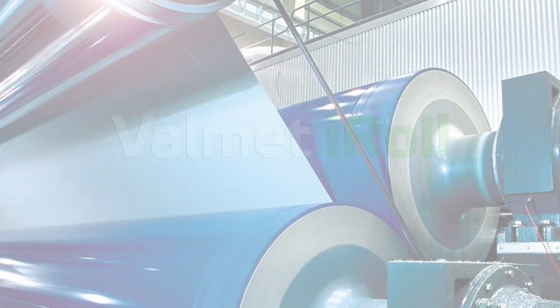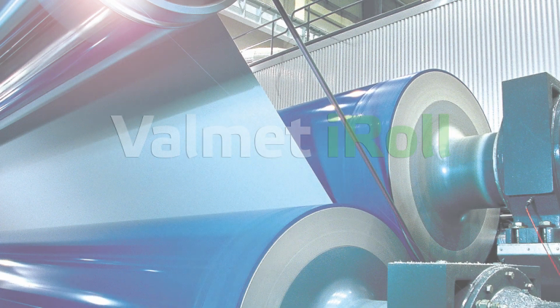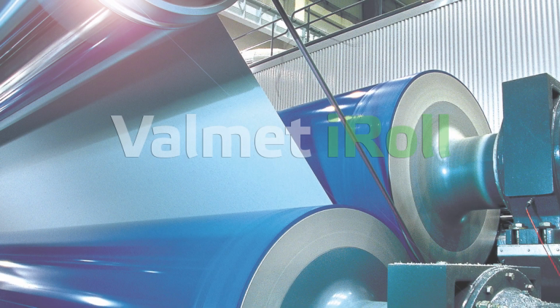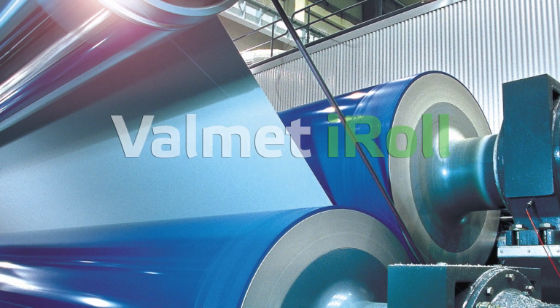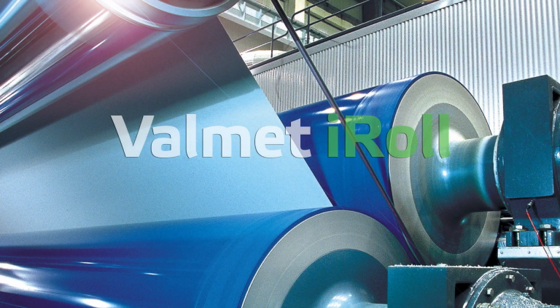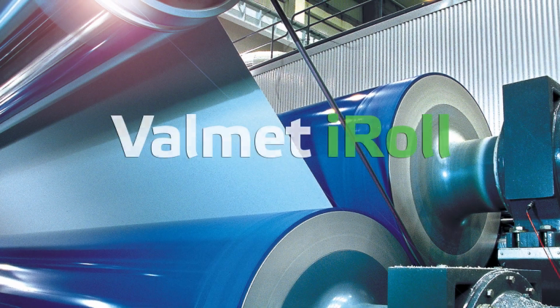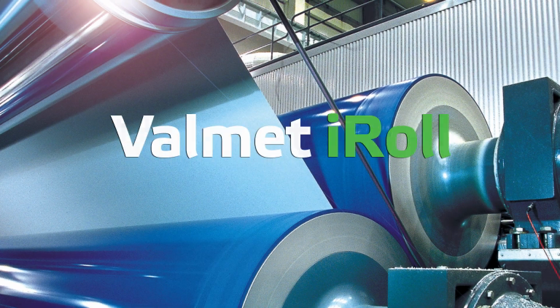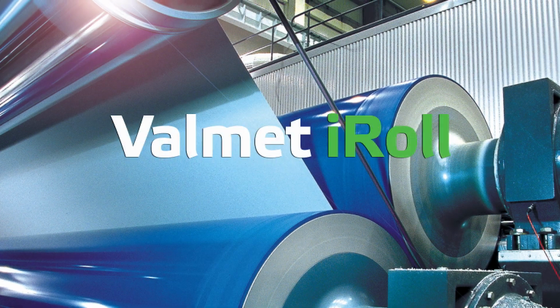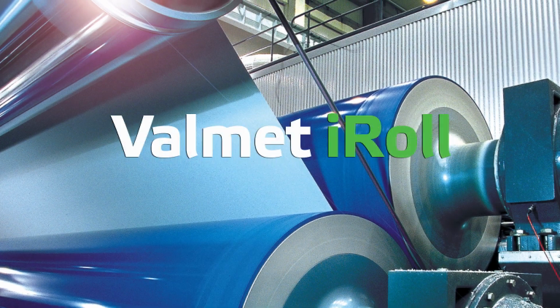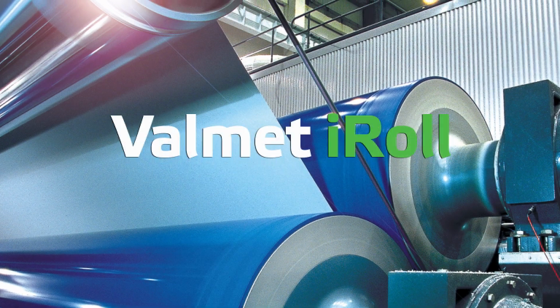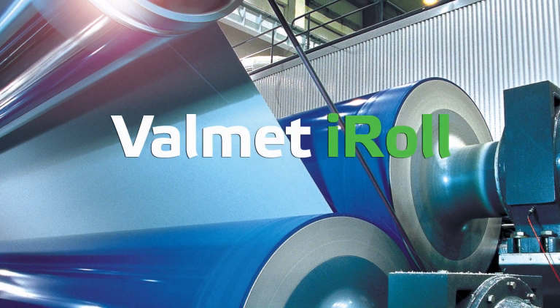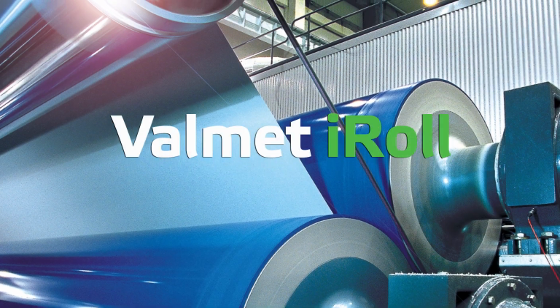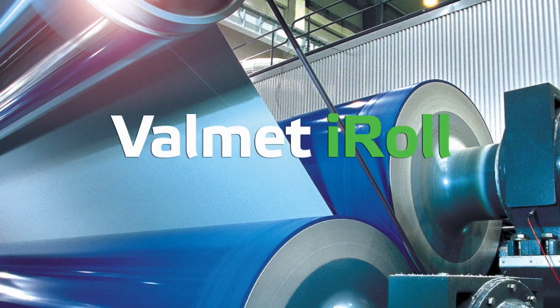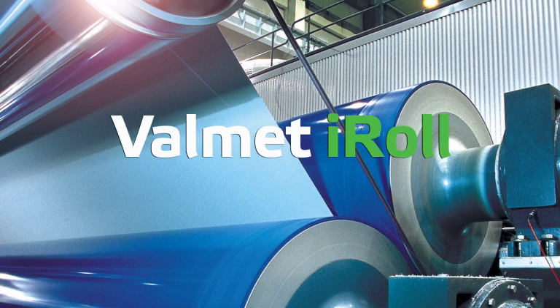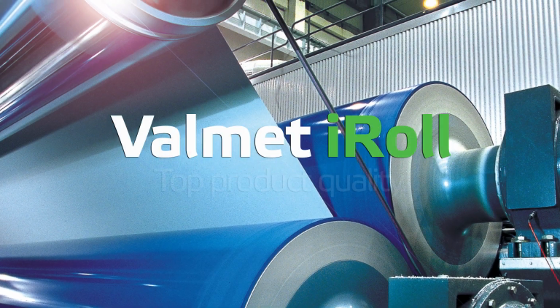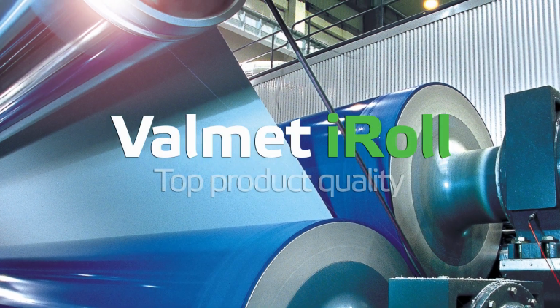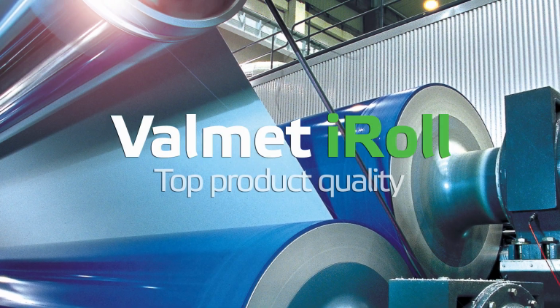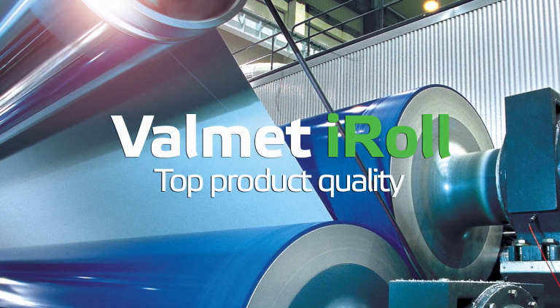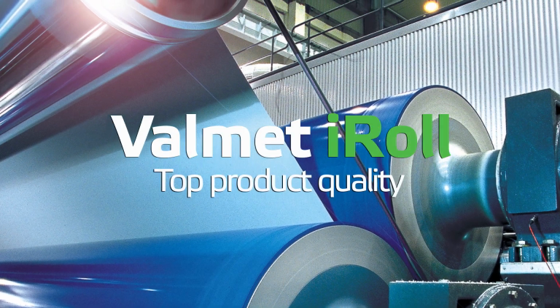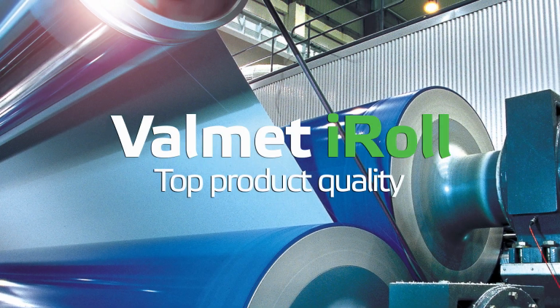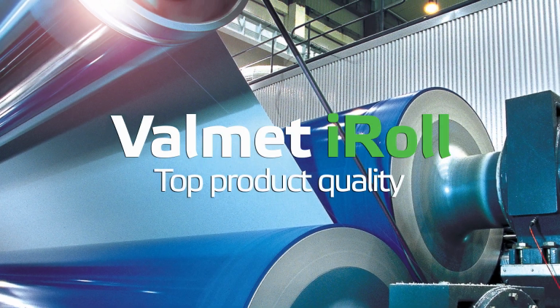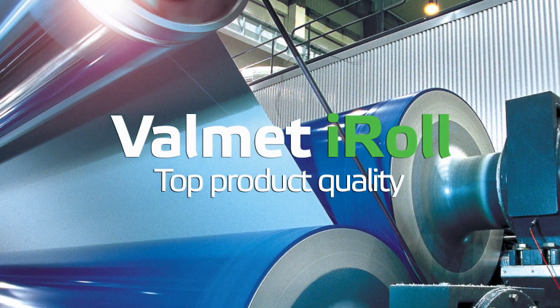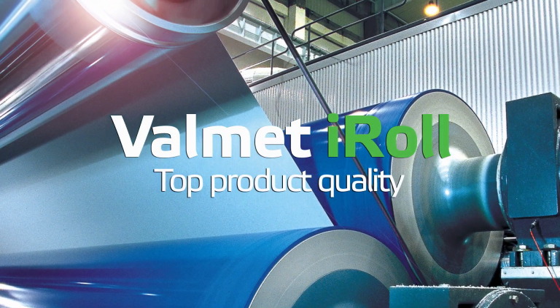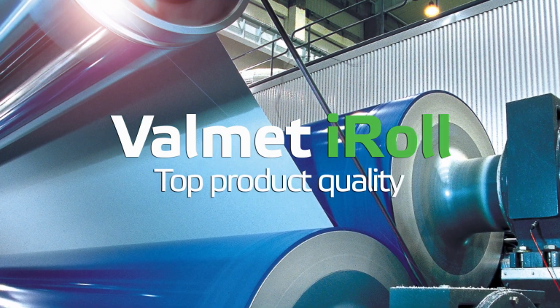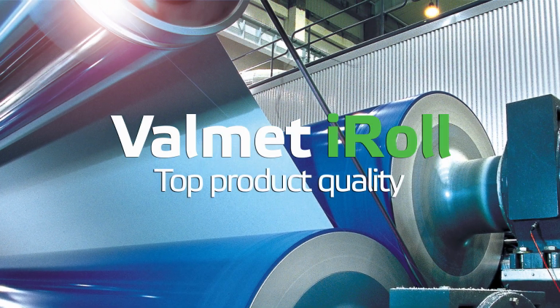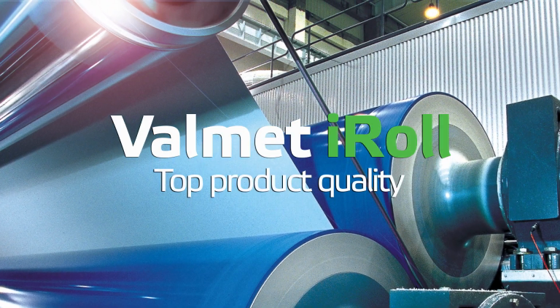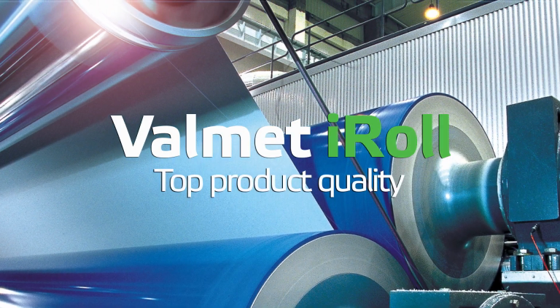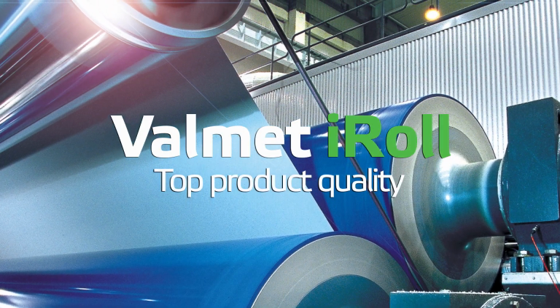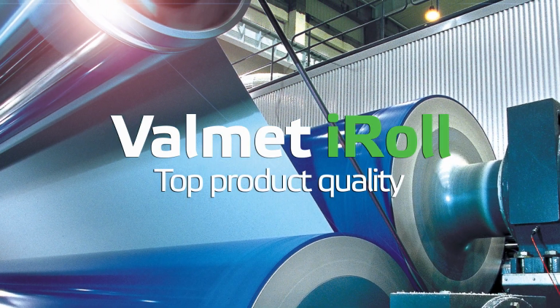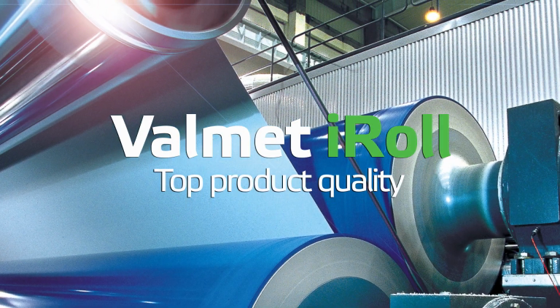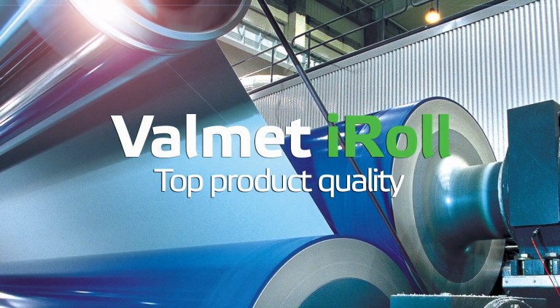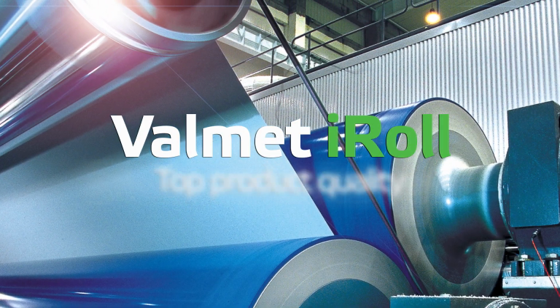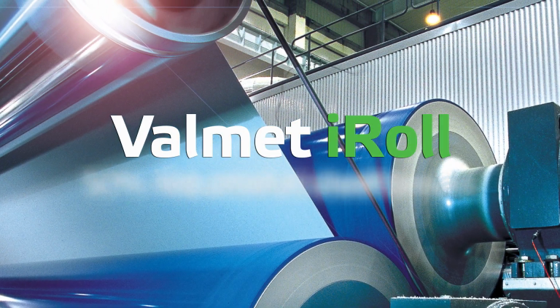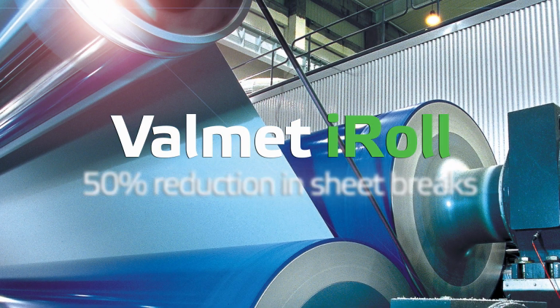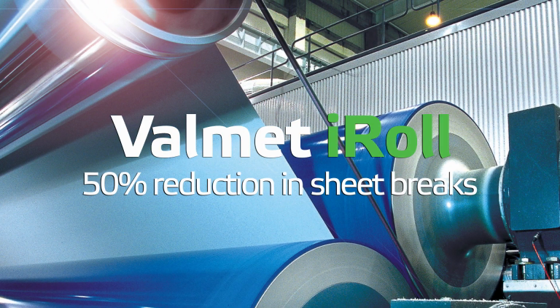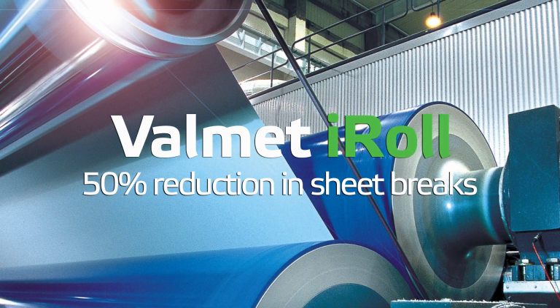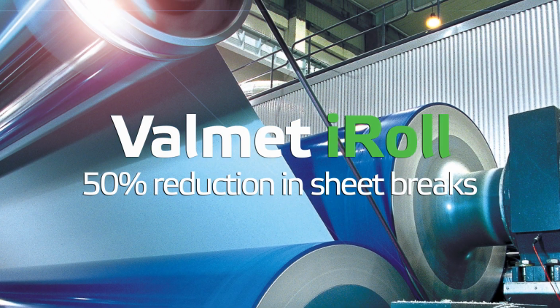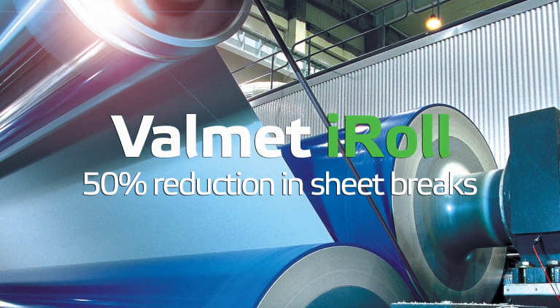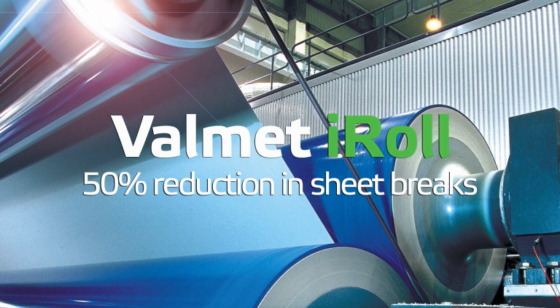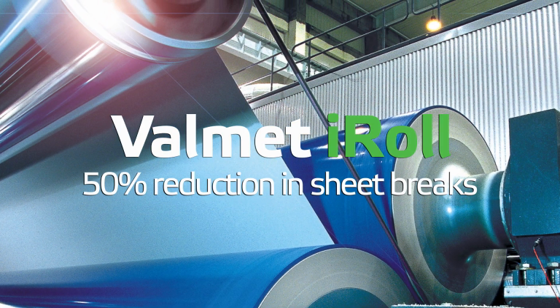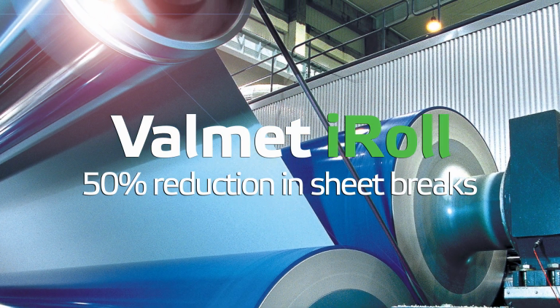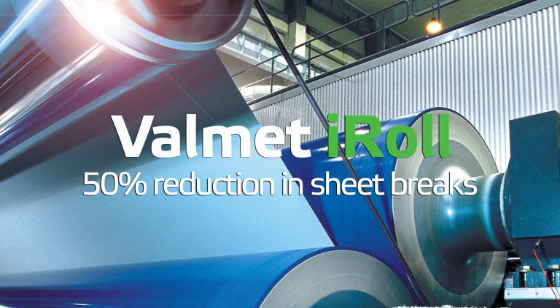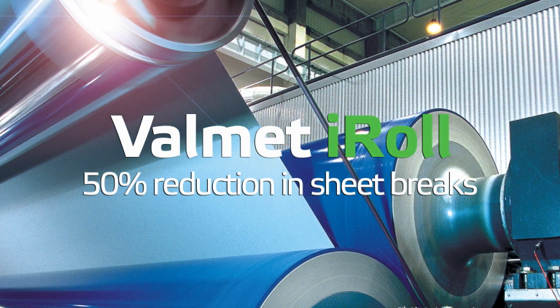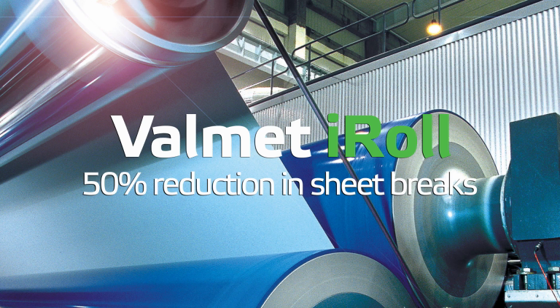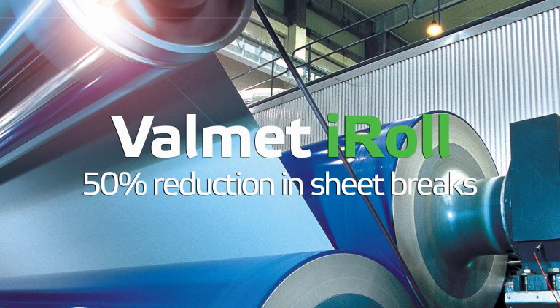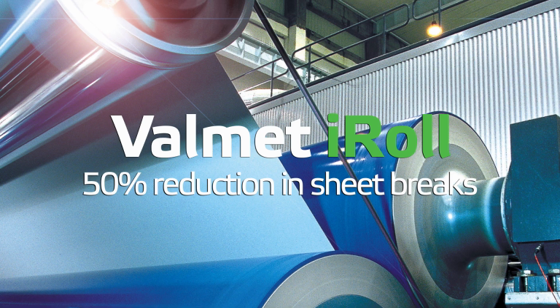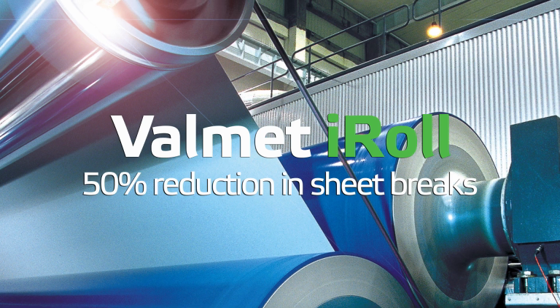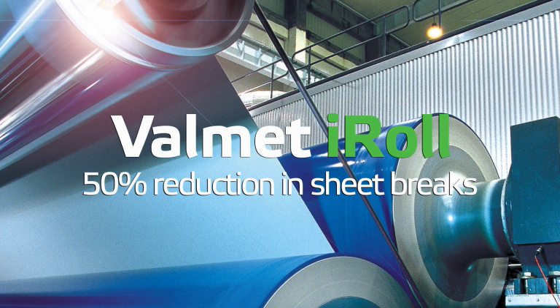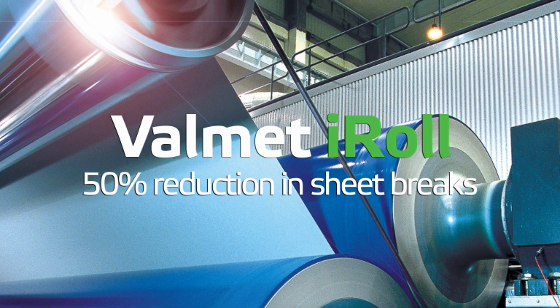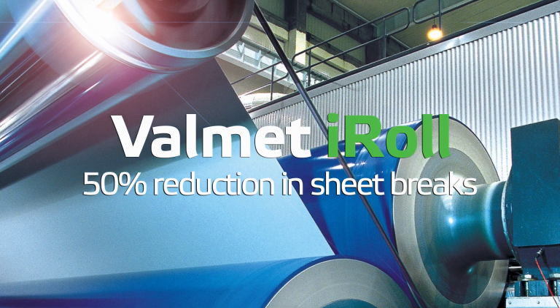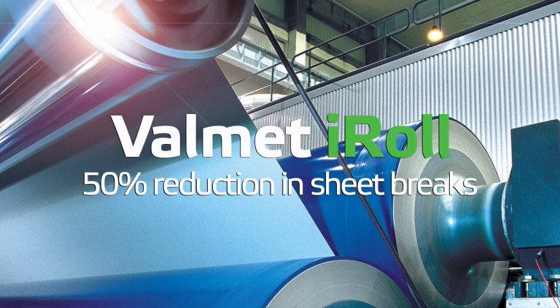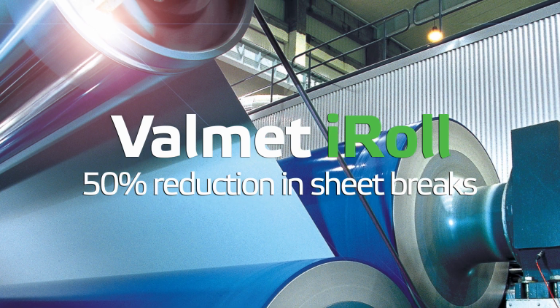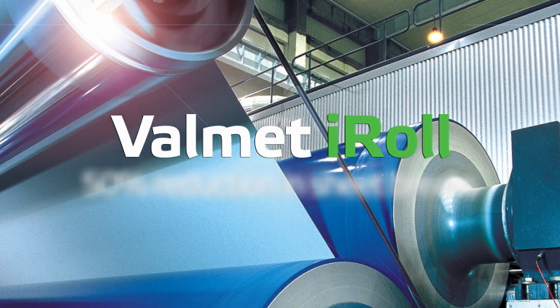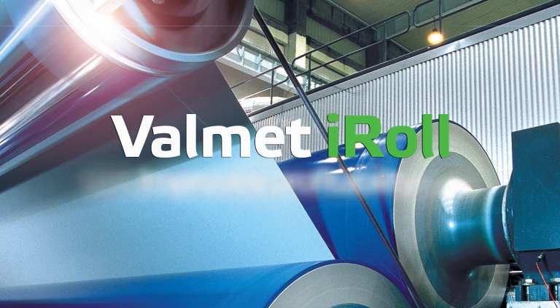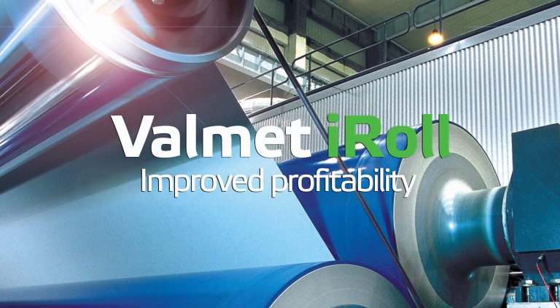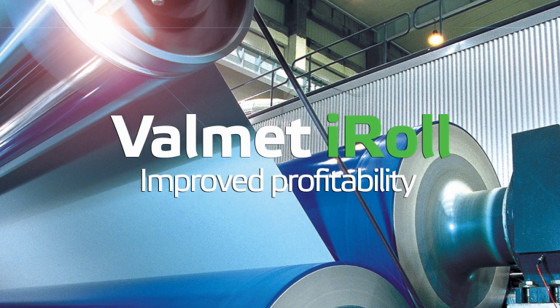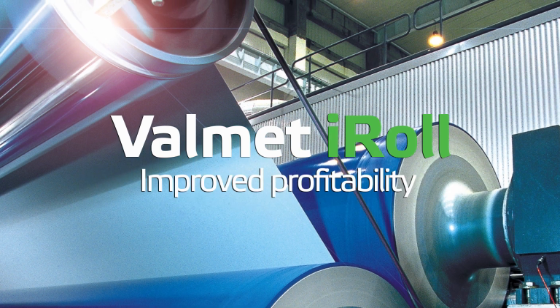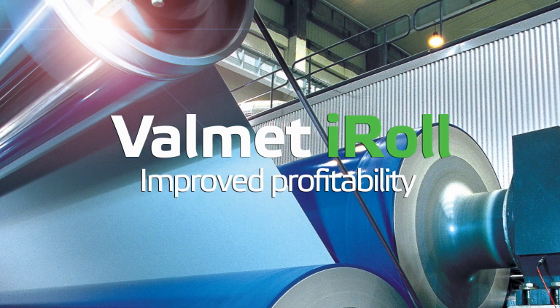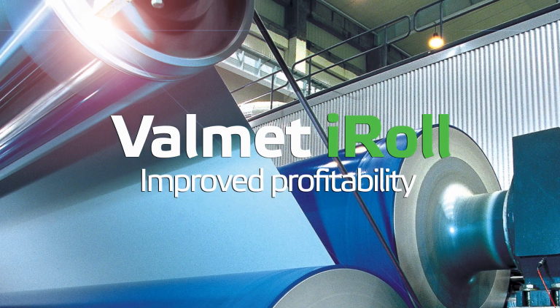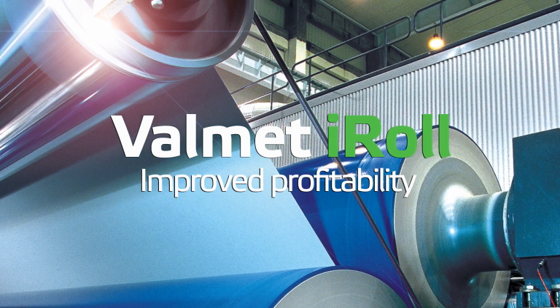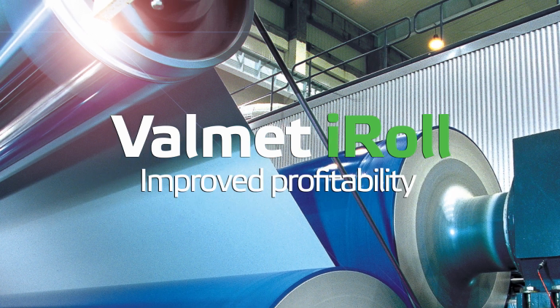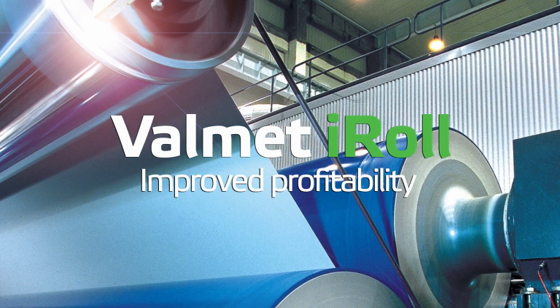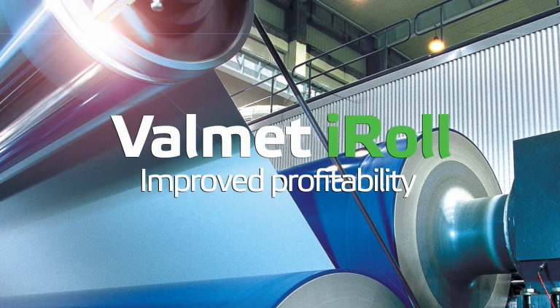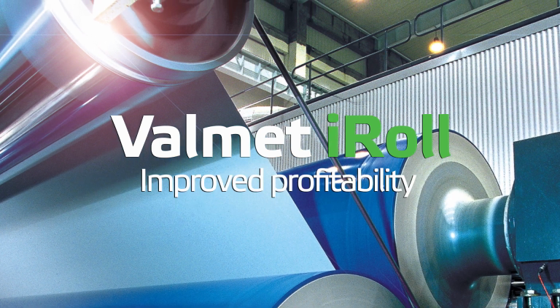Volumet iRoll delivers top product quality, a 50 percent reduction in sheet breaks, and improved profitability.